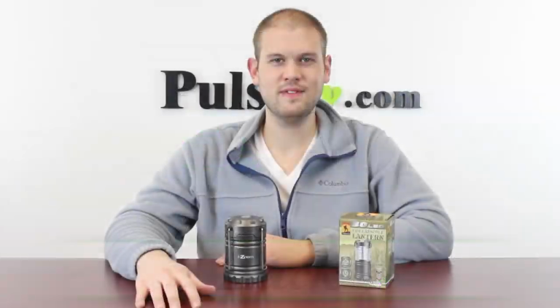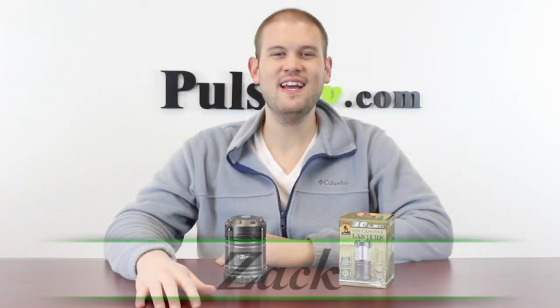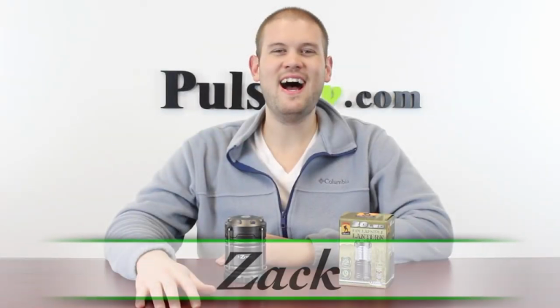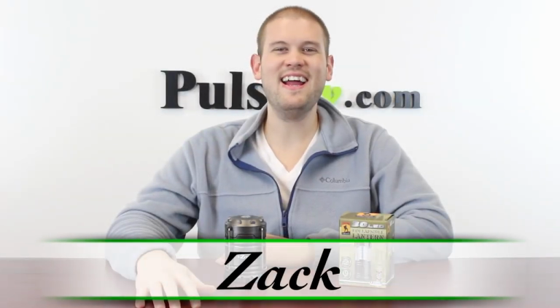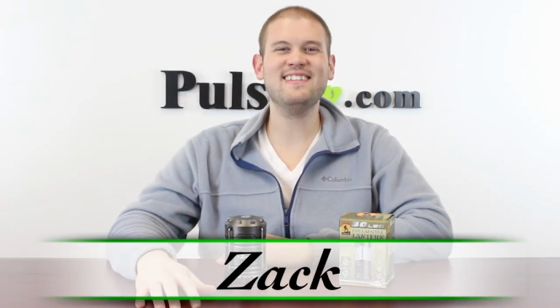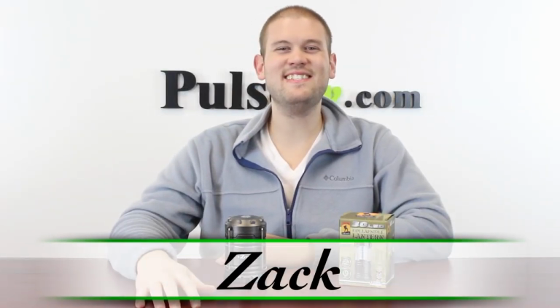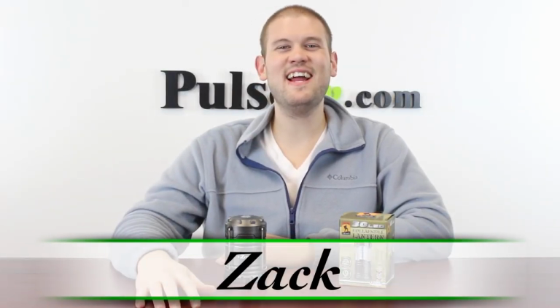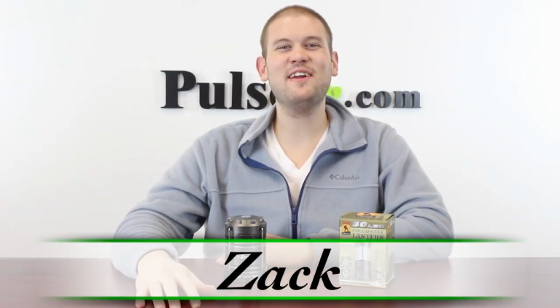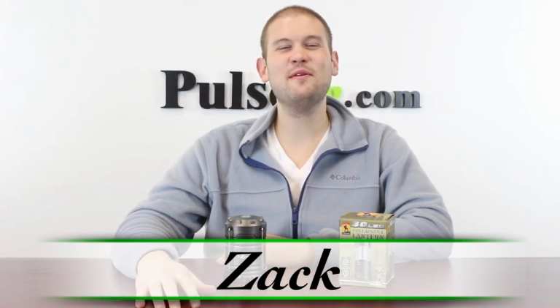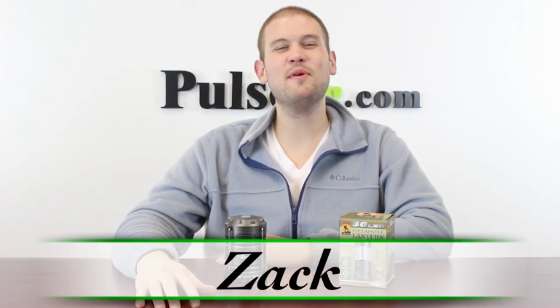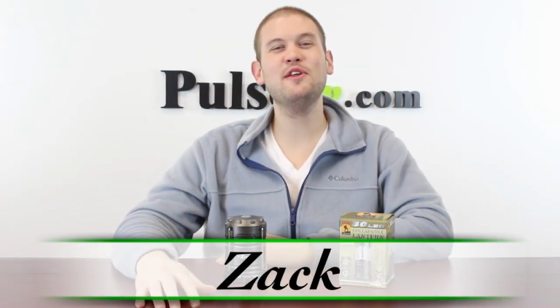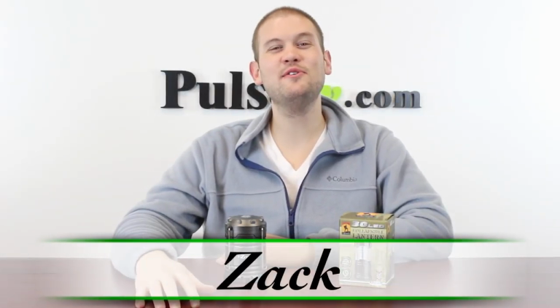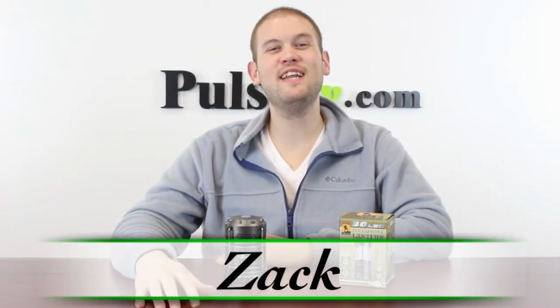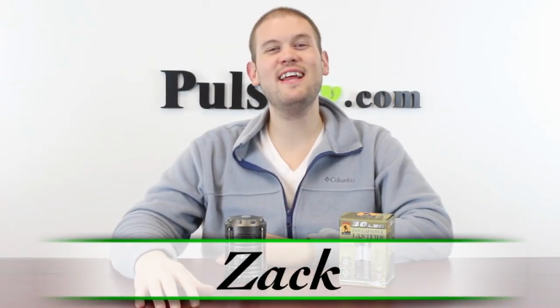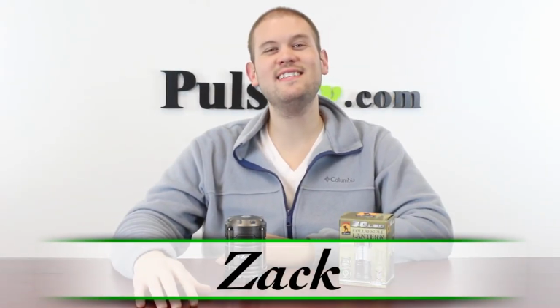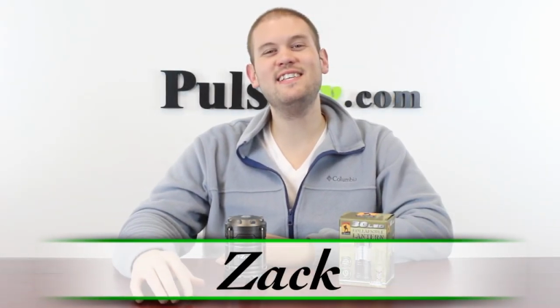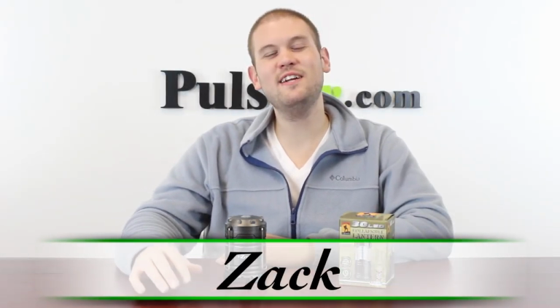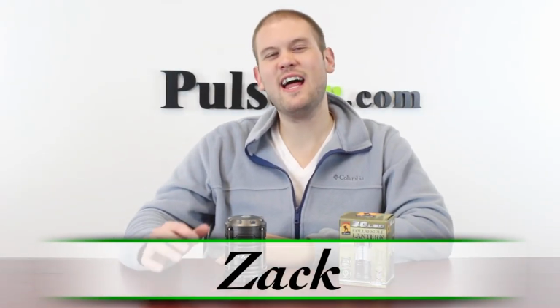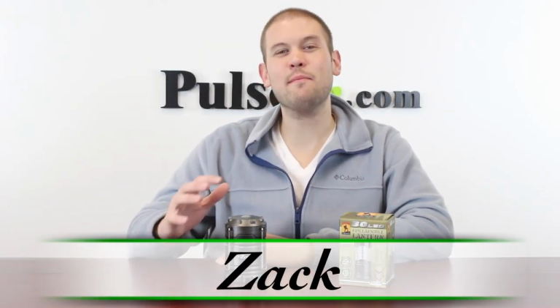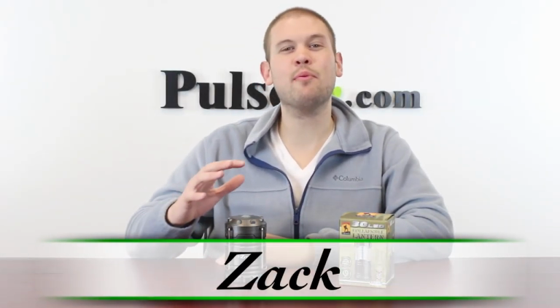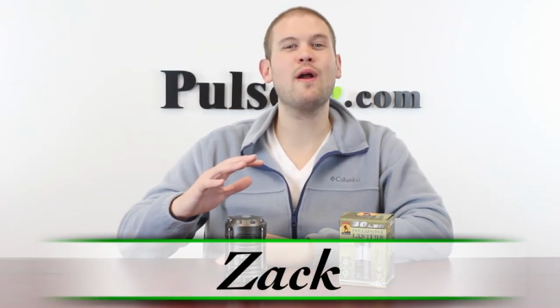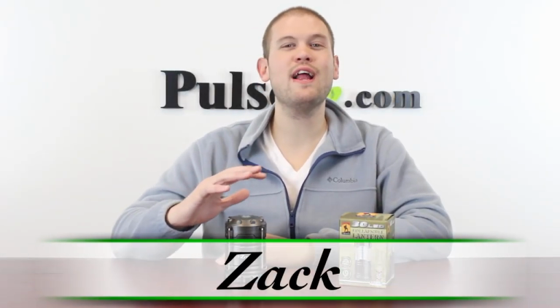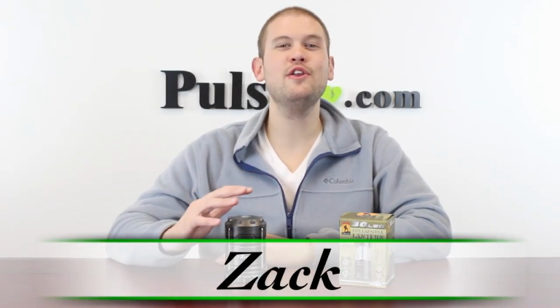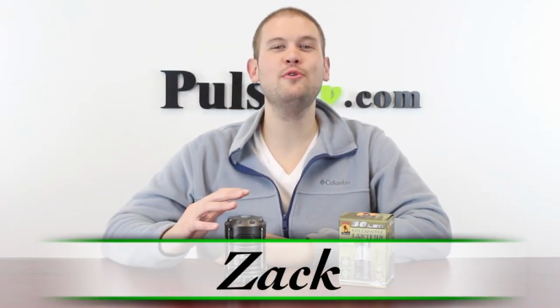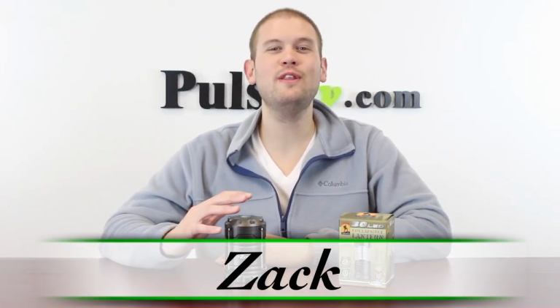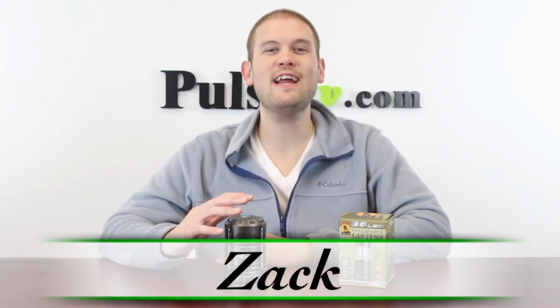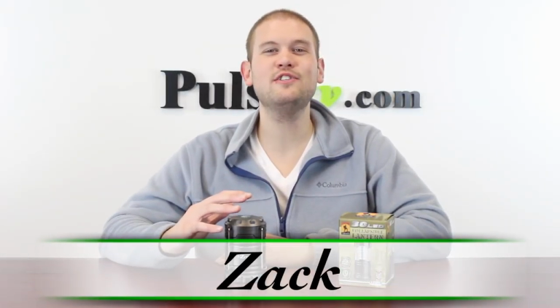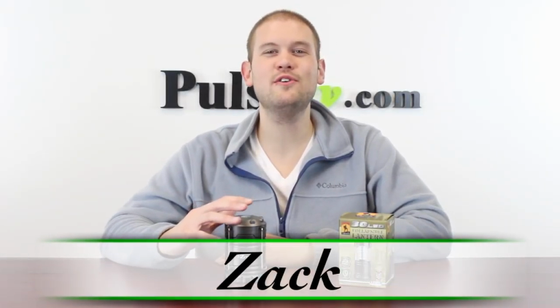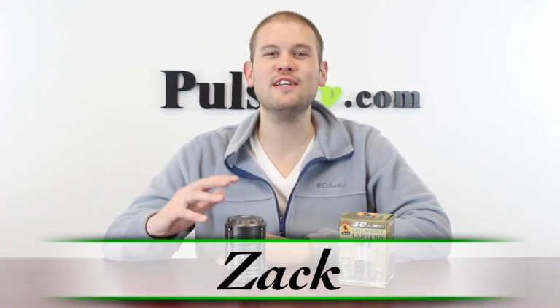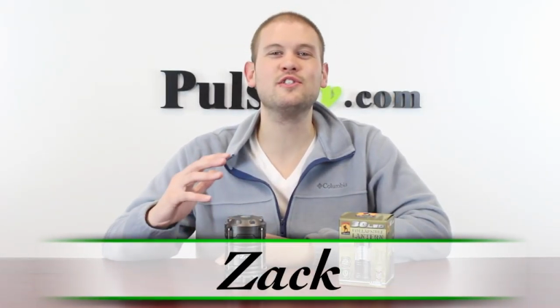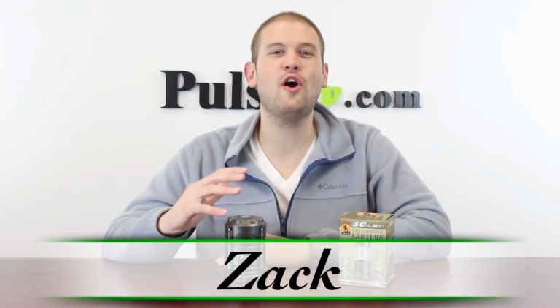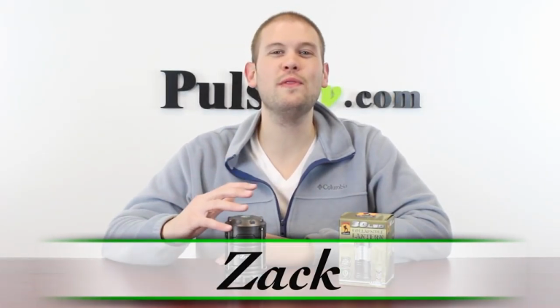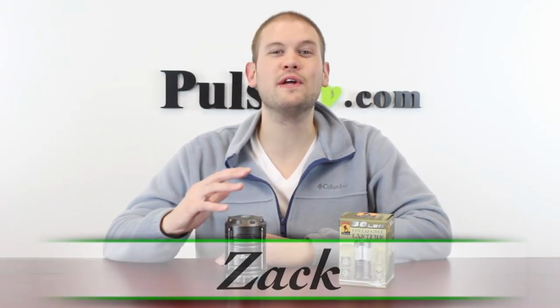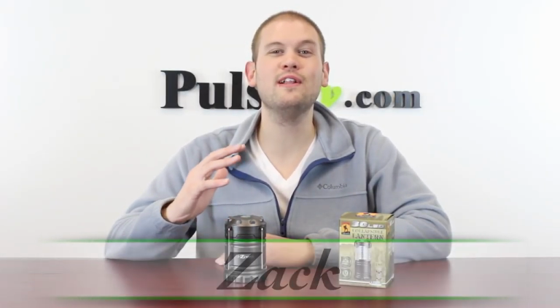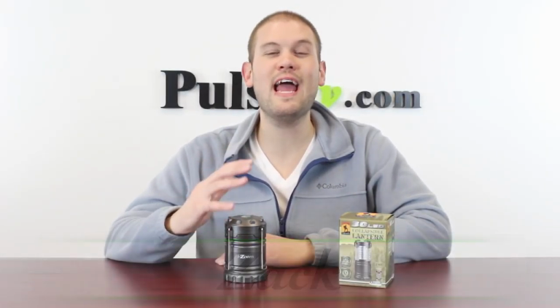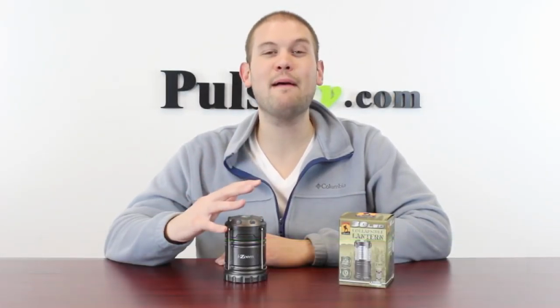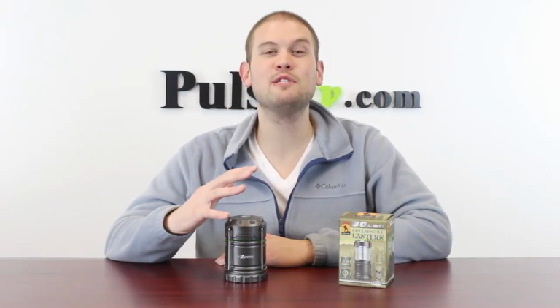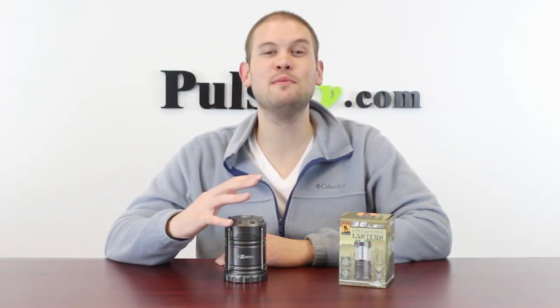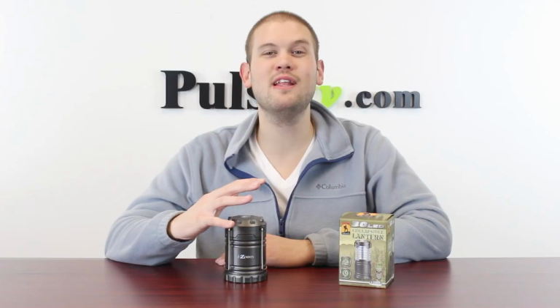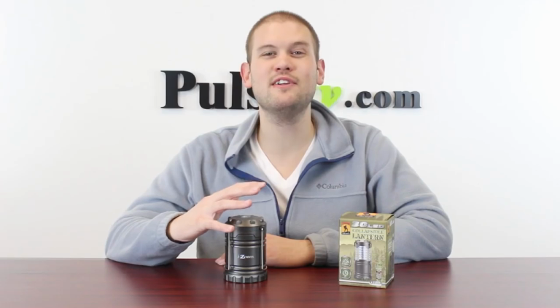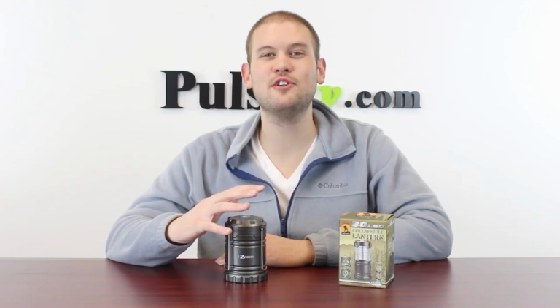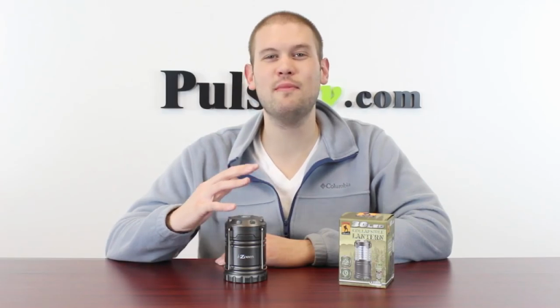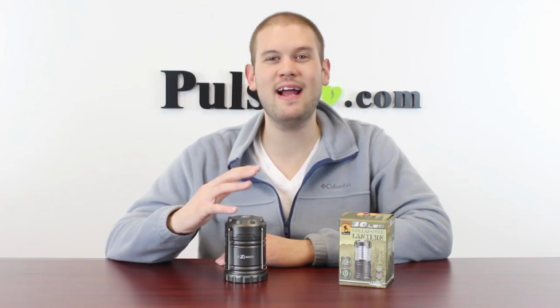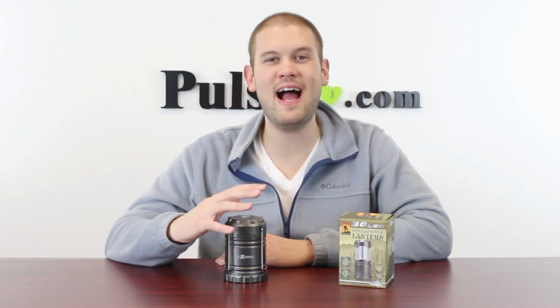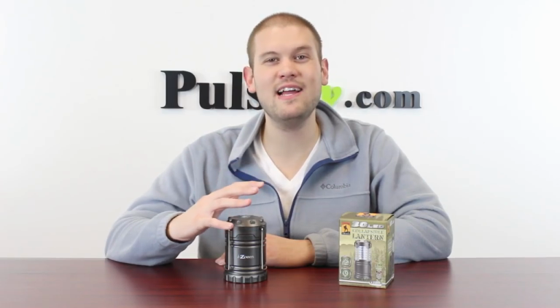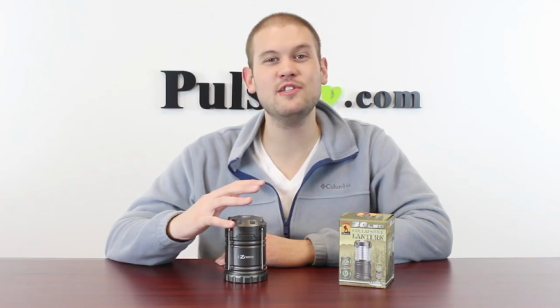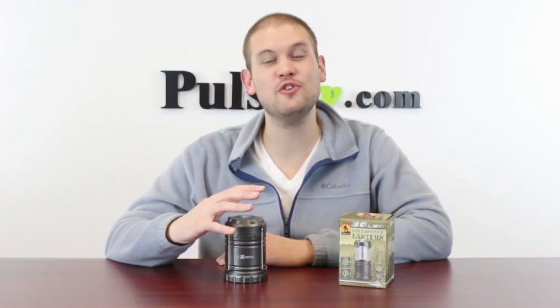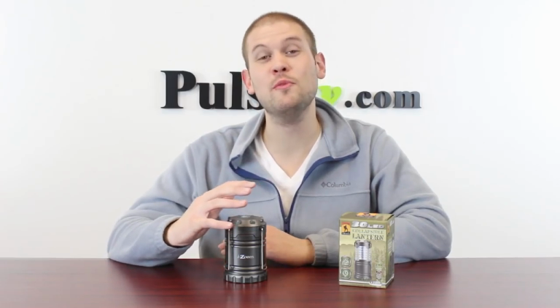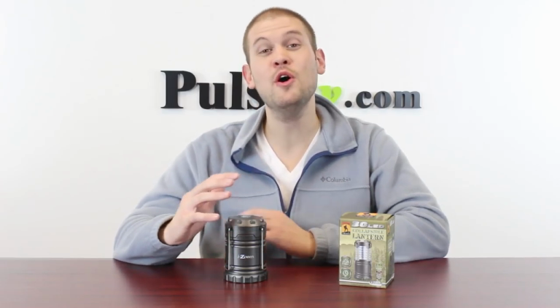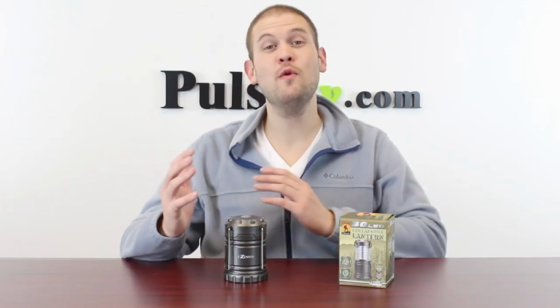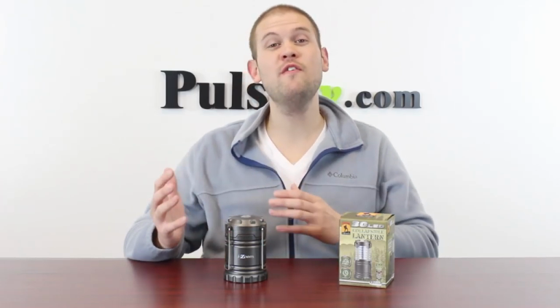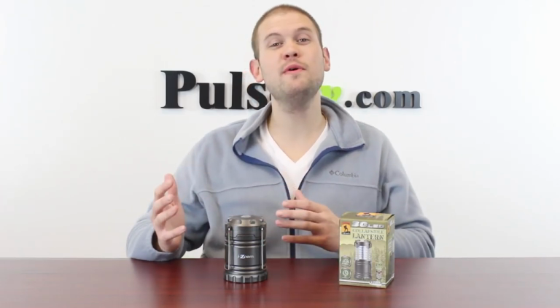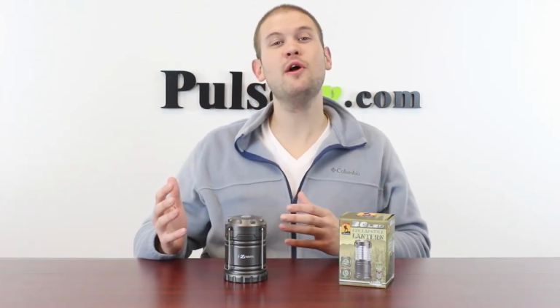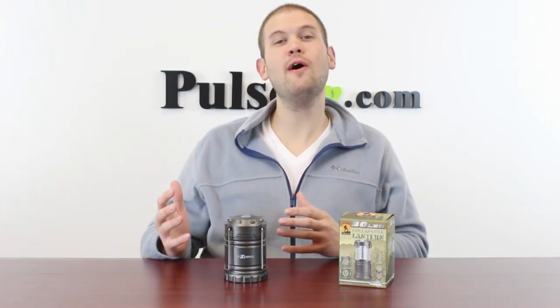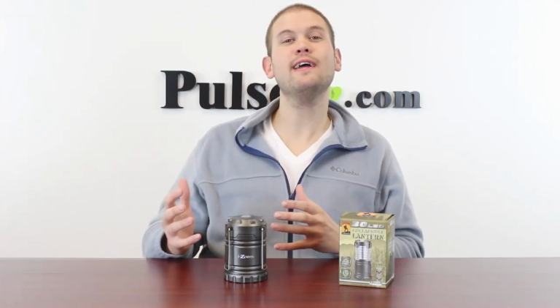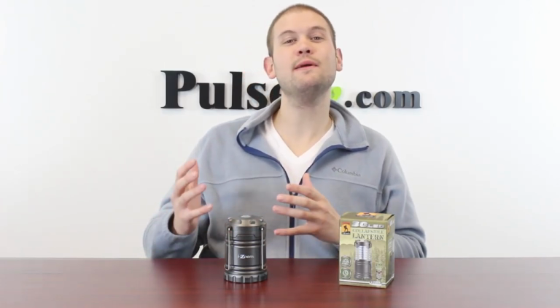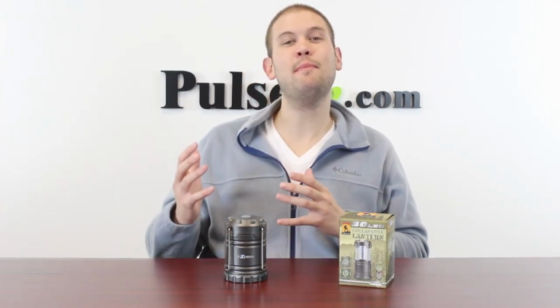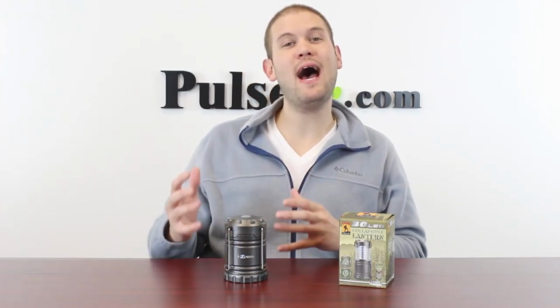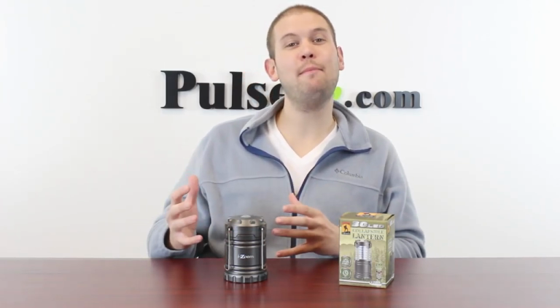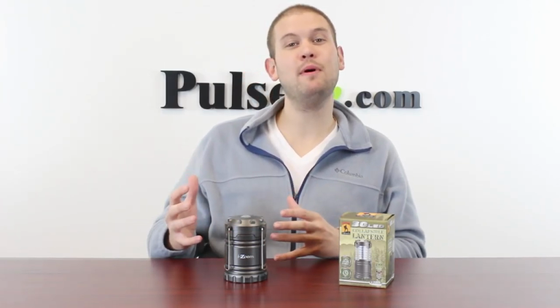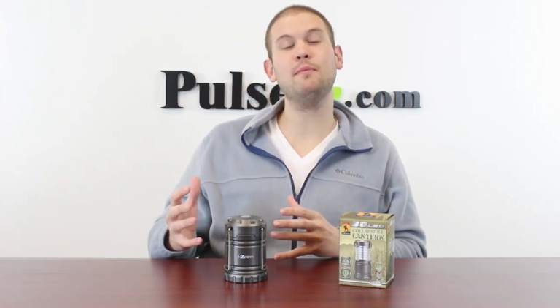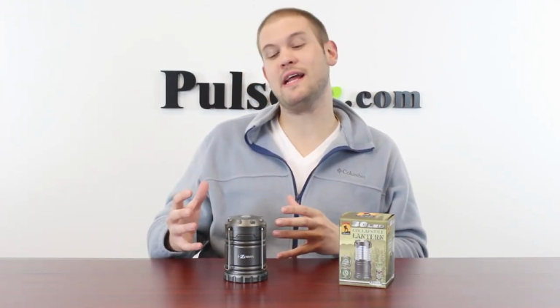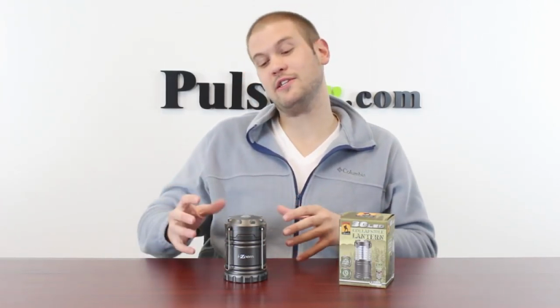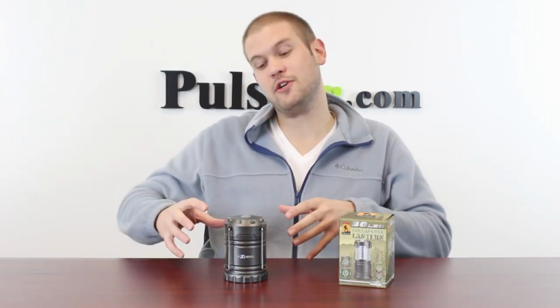Hi, it's Zach here to bring you today's deal on a brand new lantern. It's called the collapsible lantern by iZoom — we've been calling it the pop-up lantern.